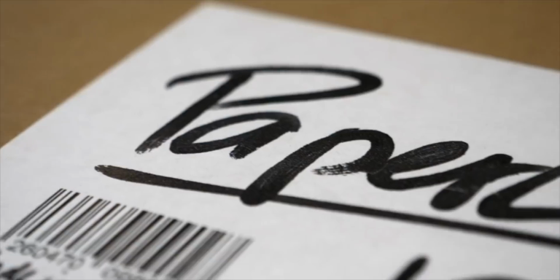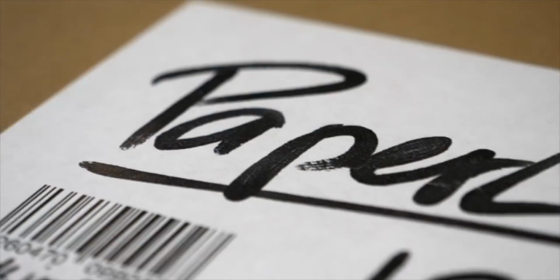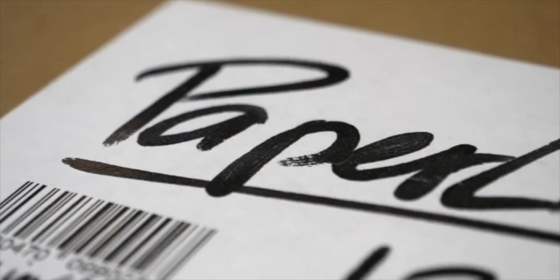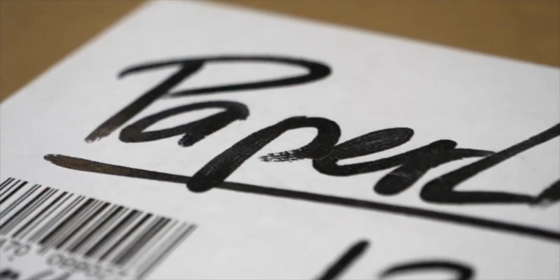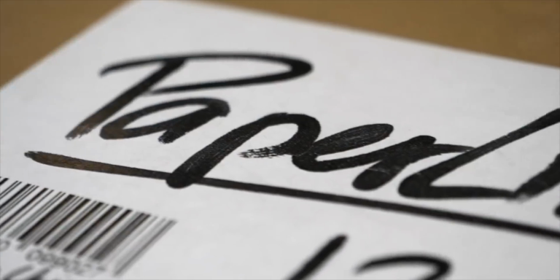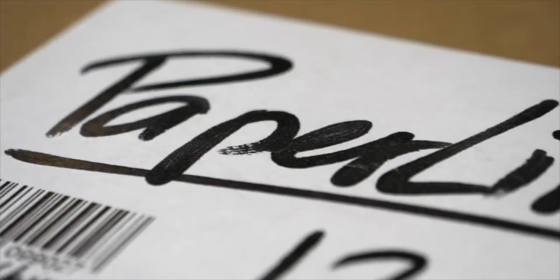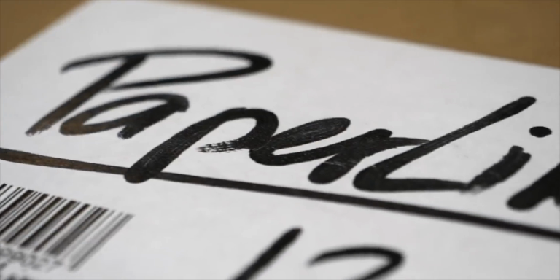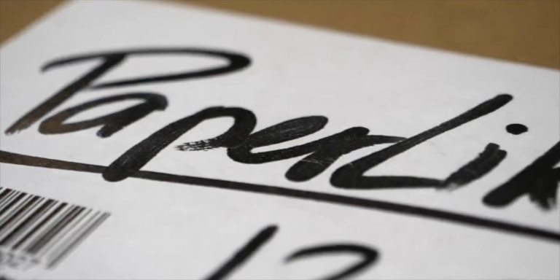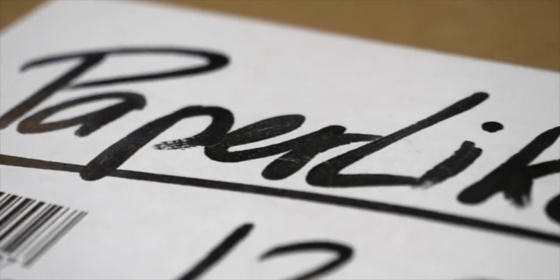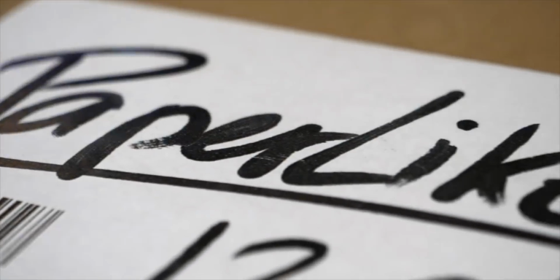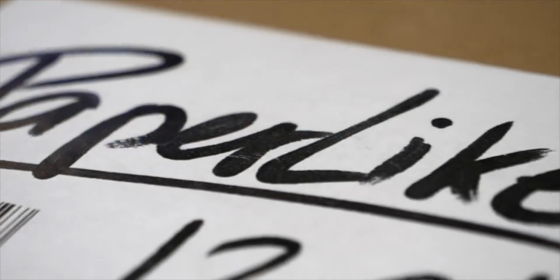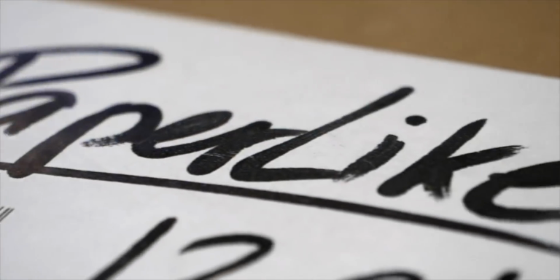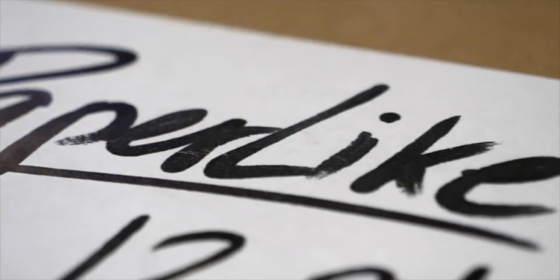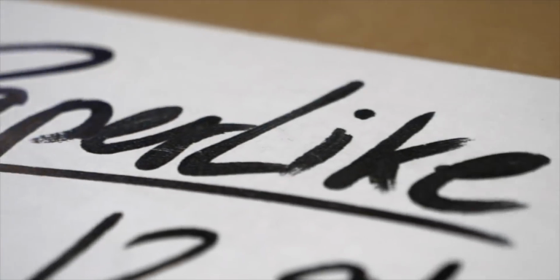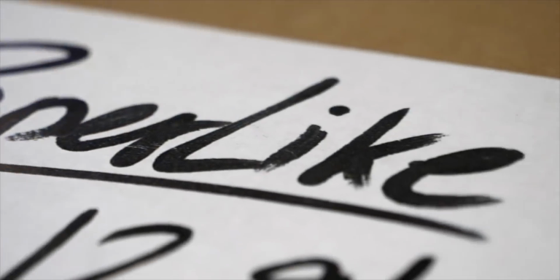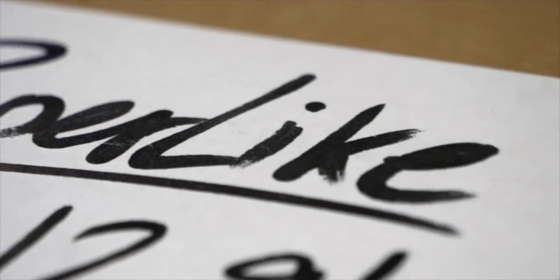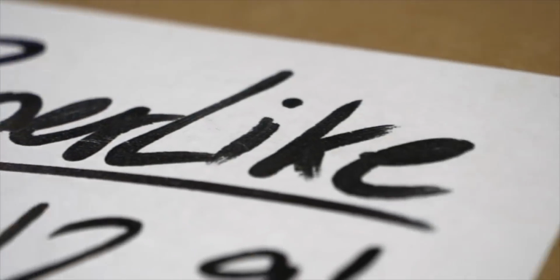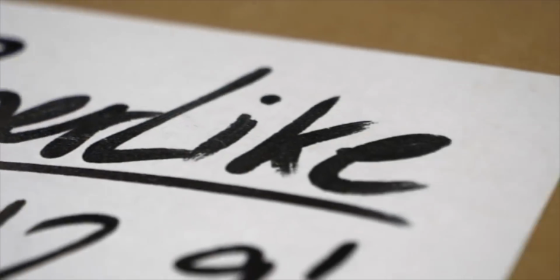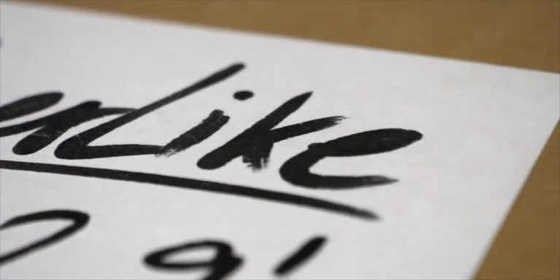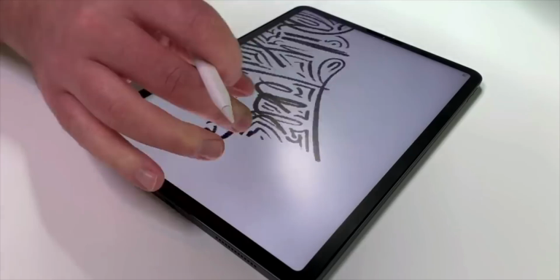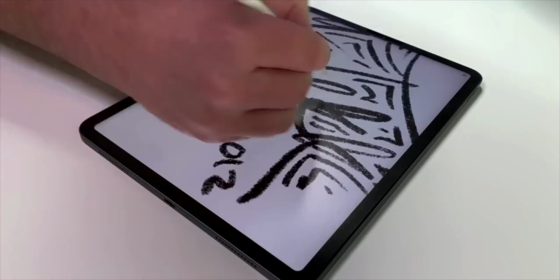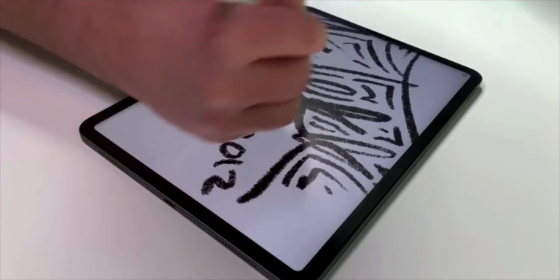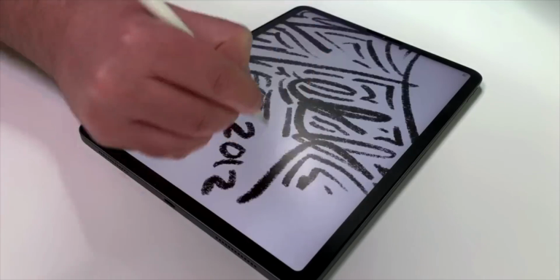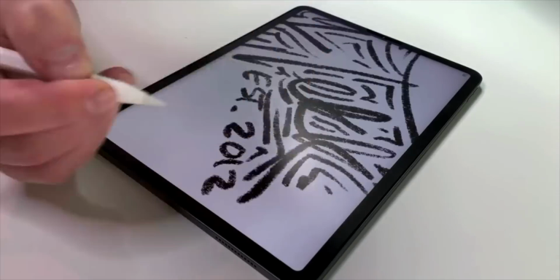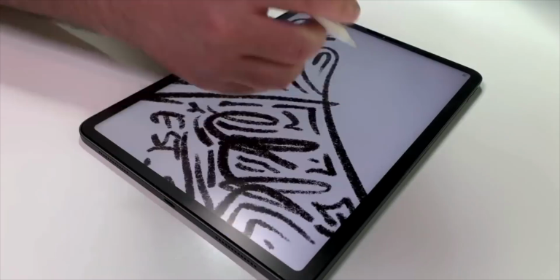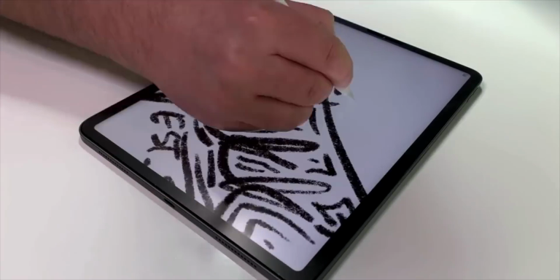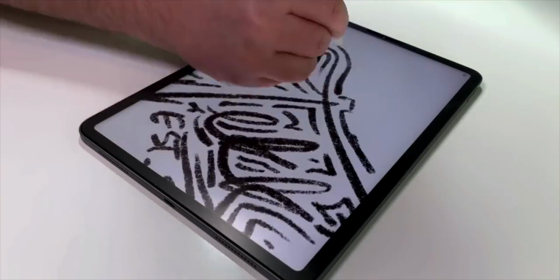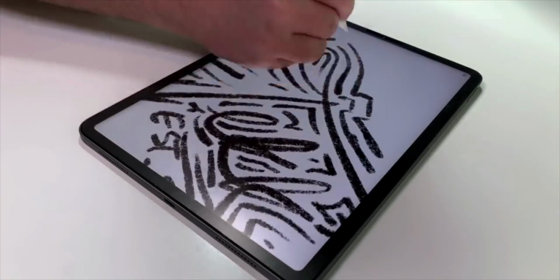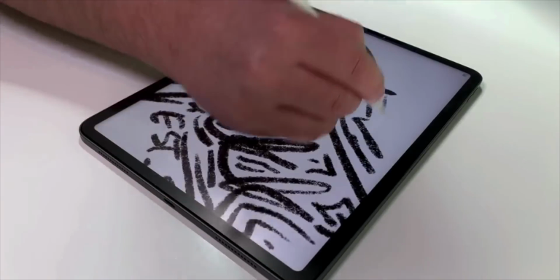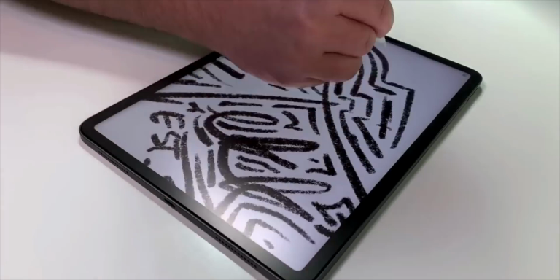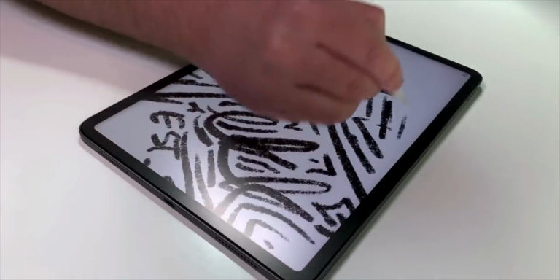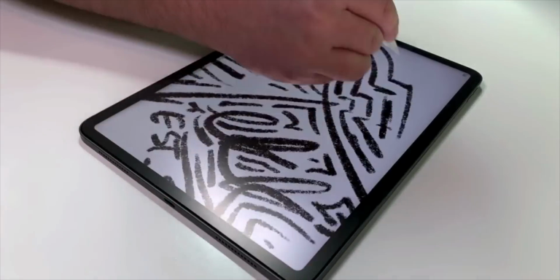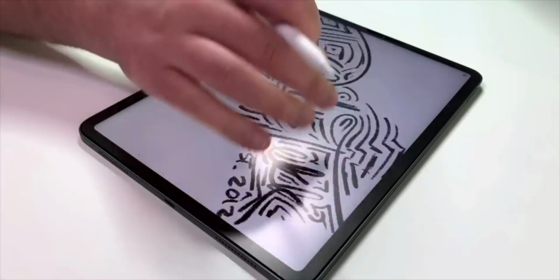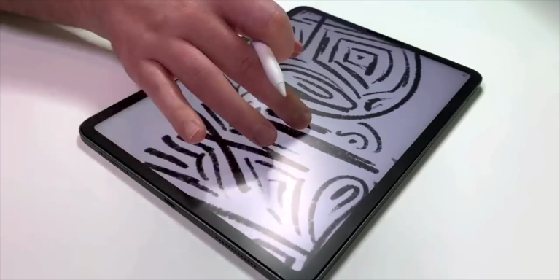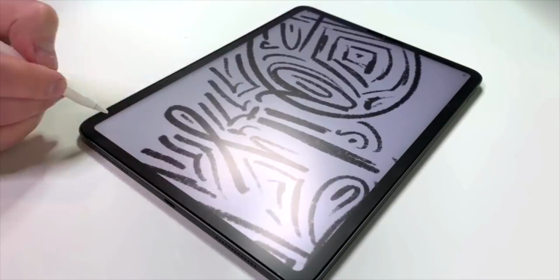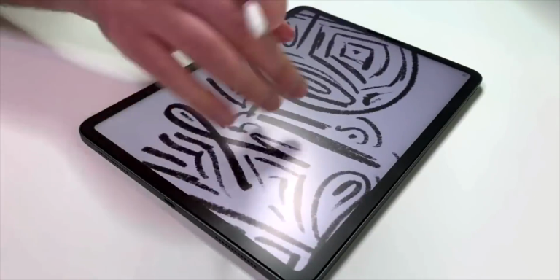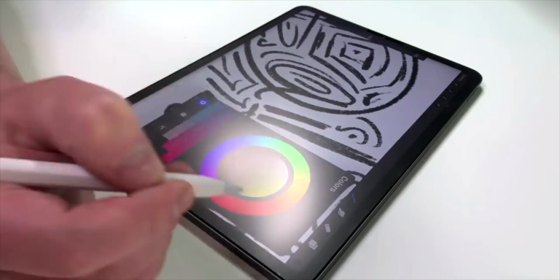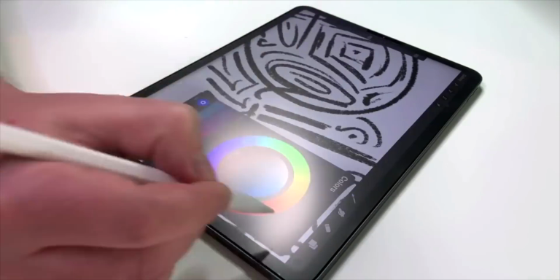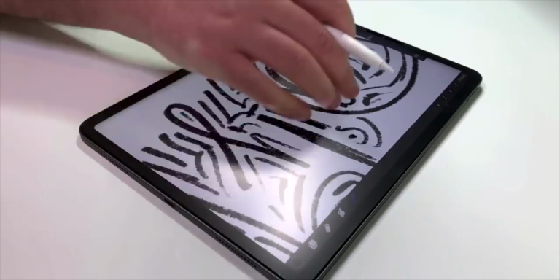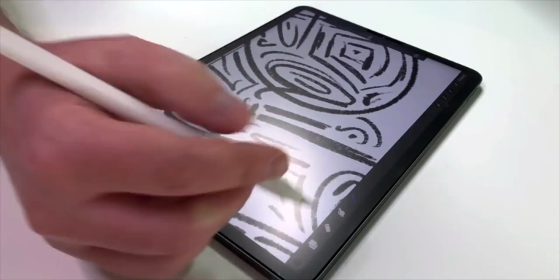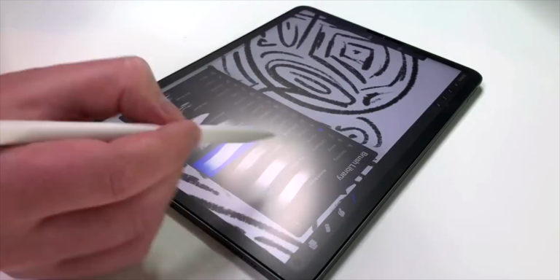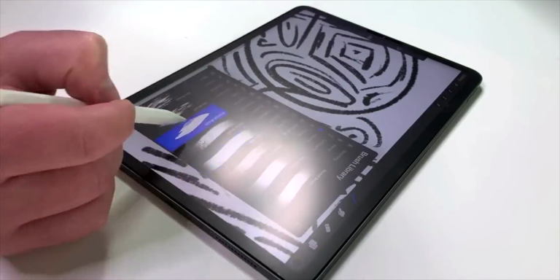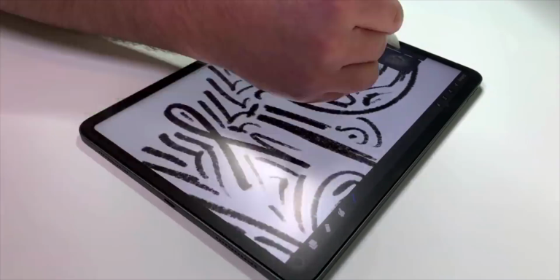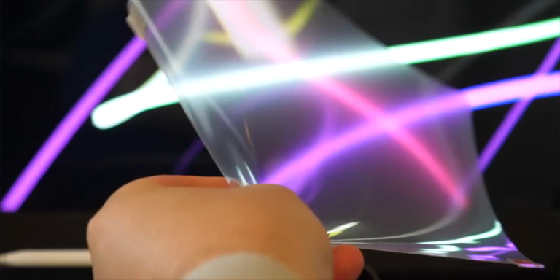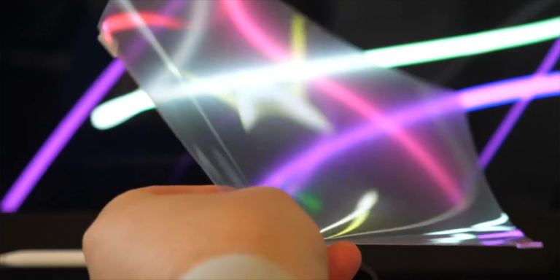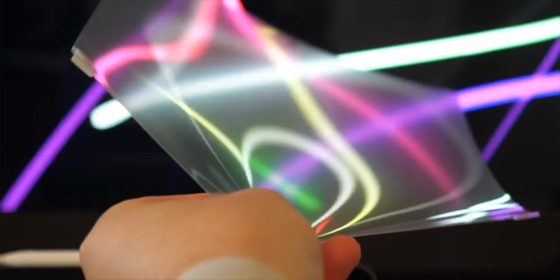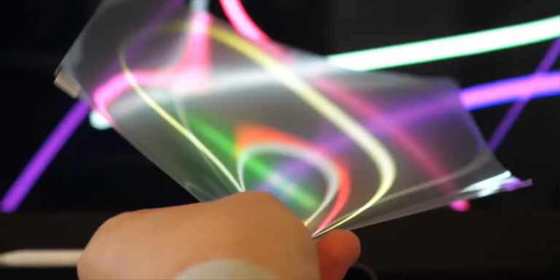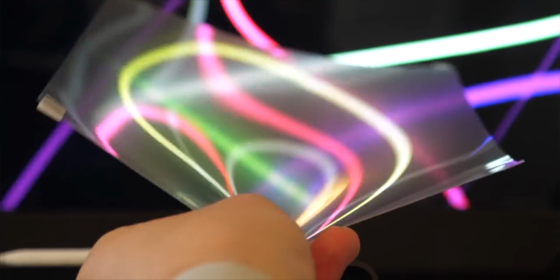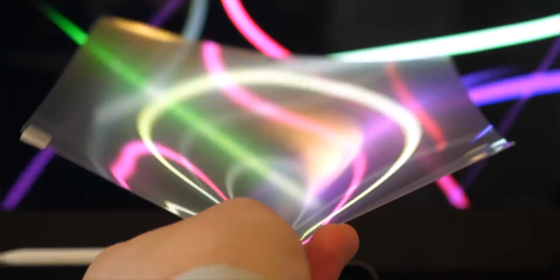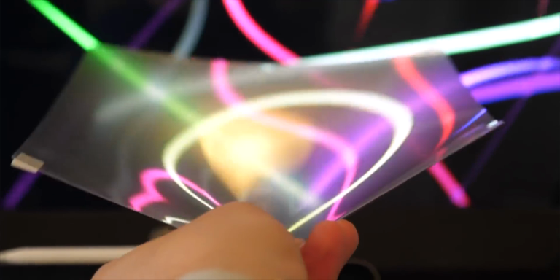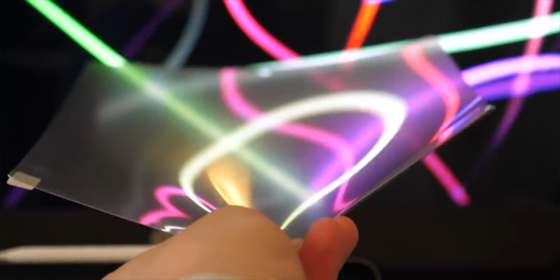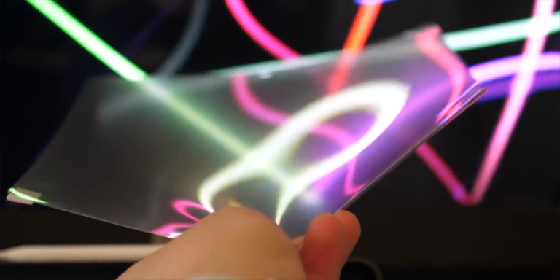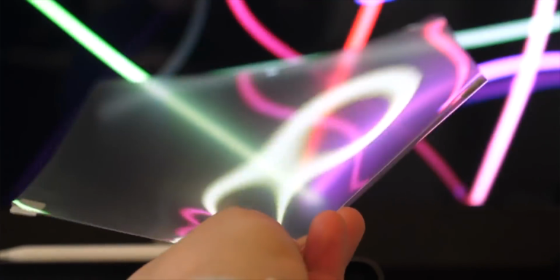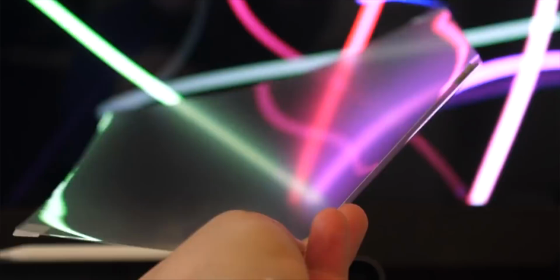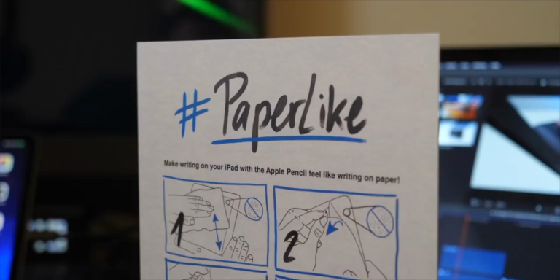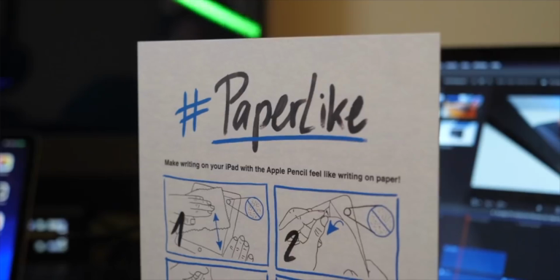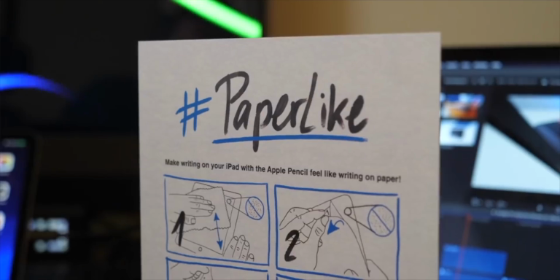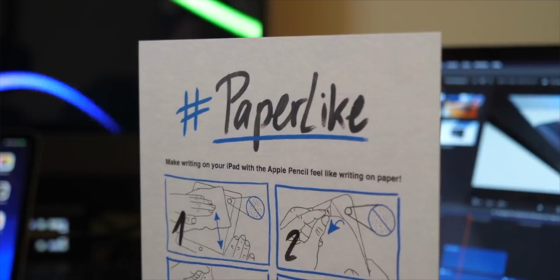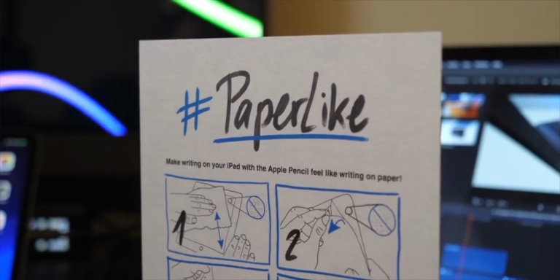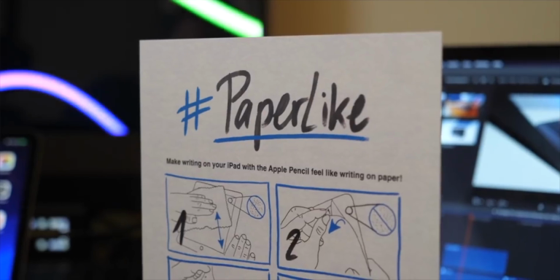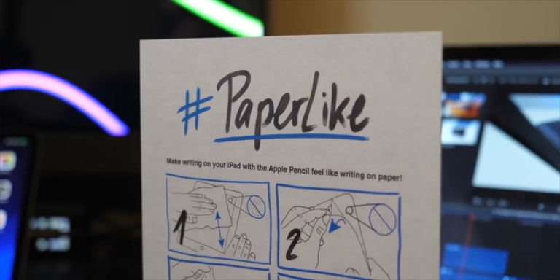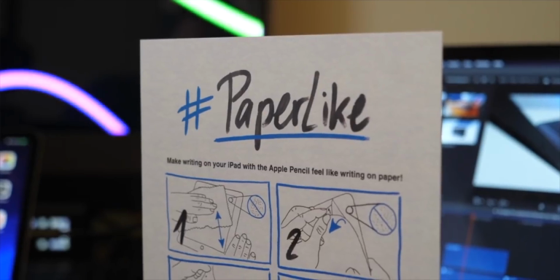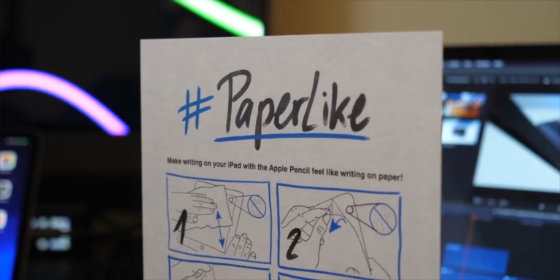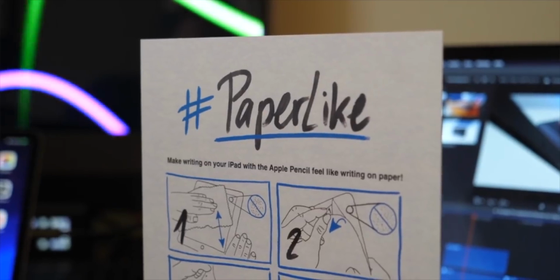Today's video is sponsored by Paperlike, which makes writing or drawing with any Apple Pencil on any iPad feel more like paper.